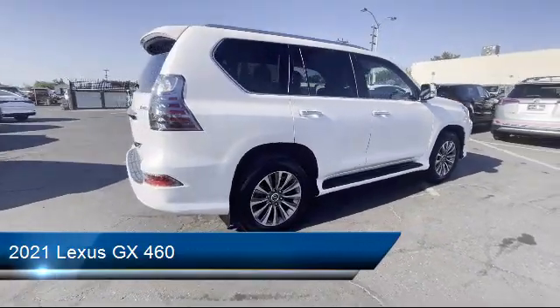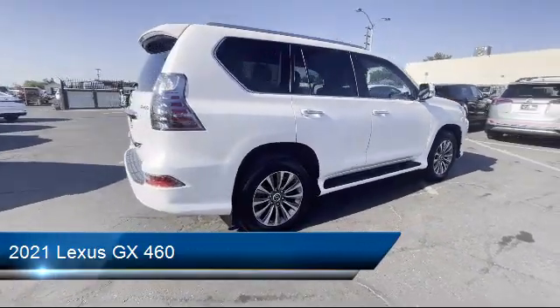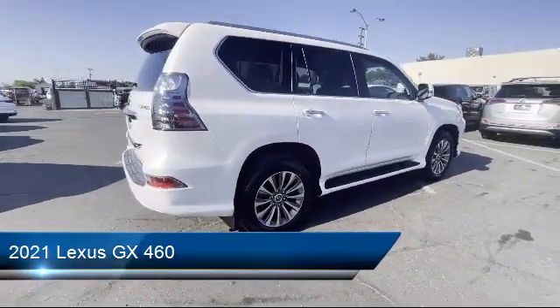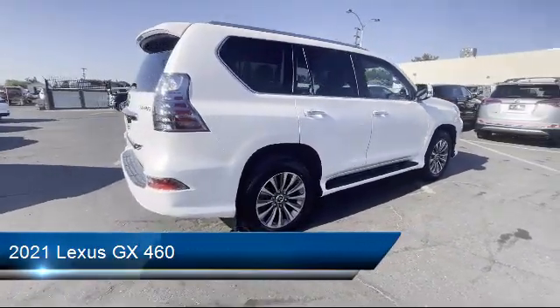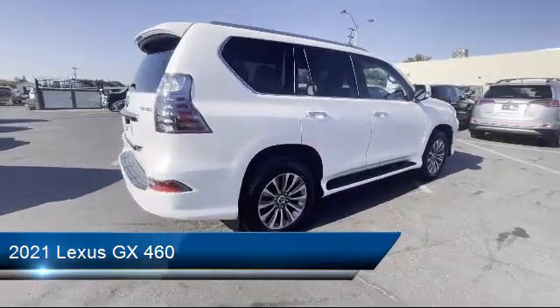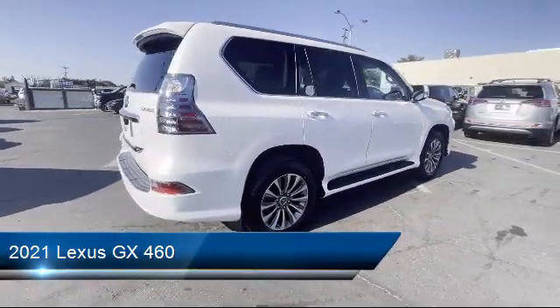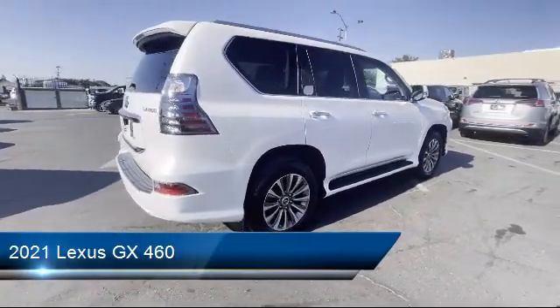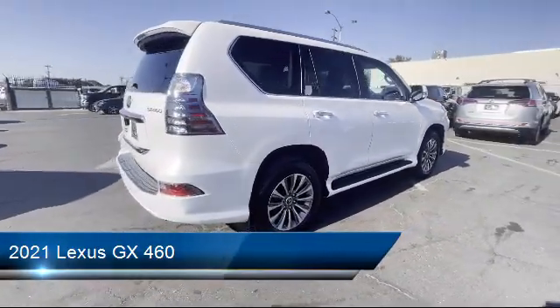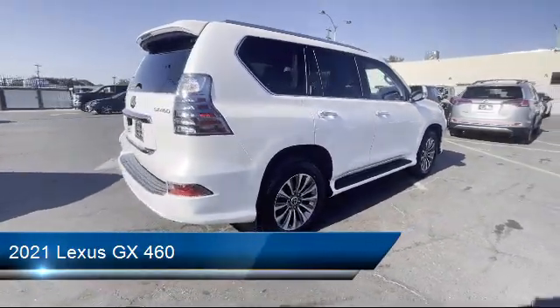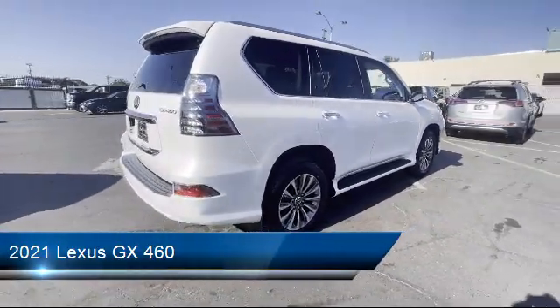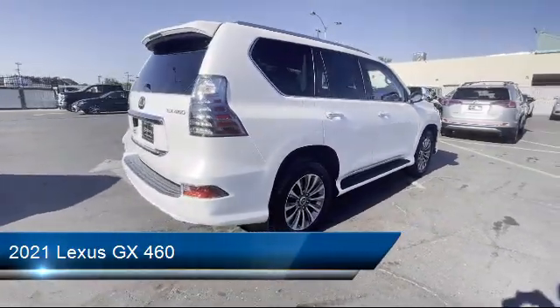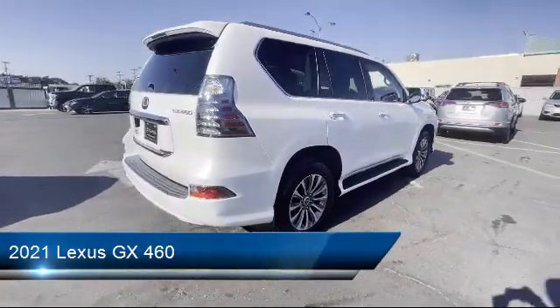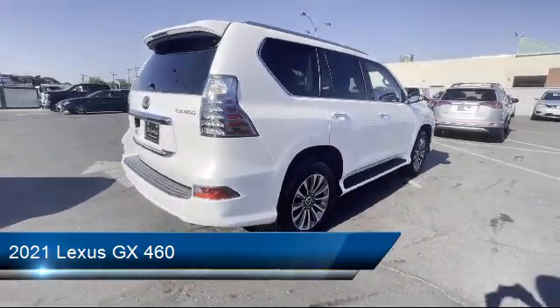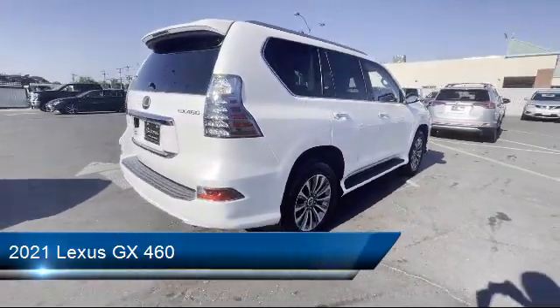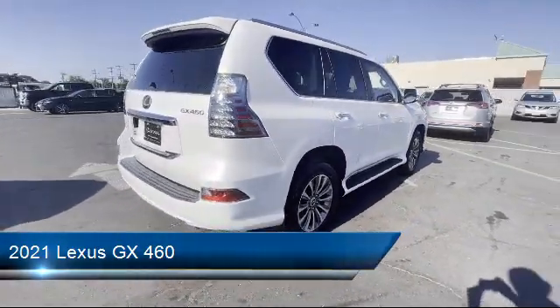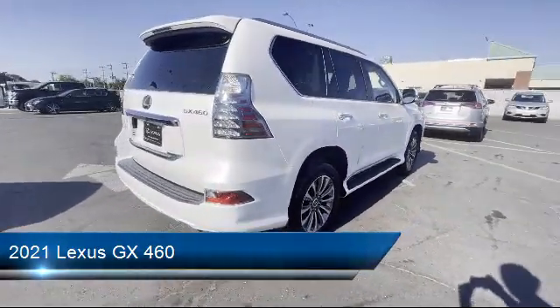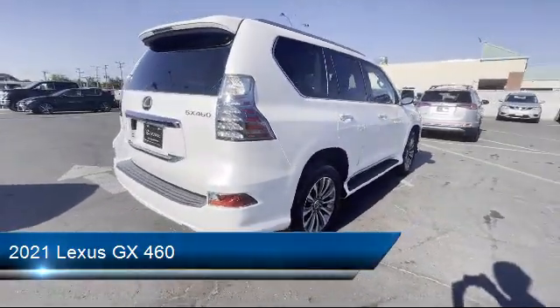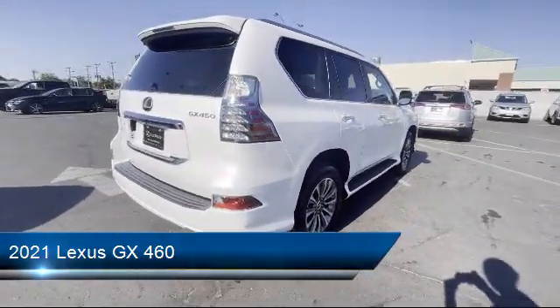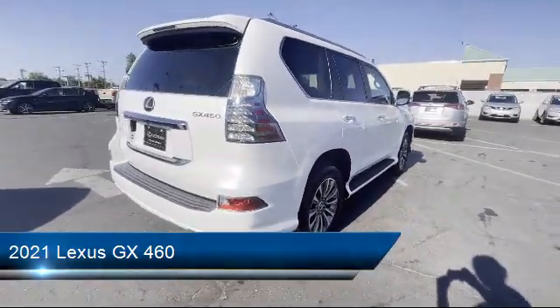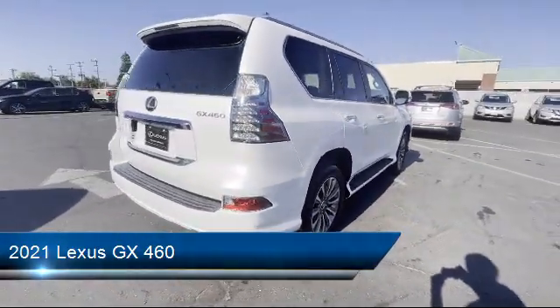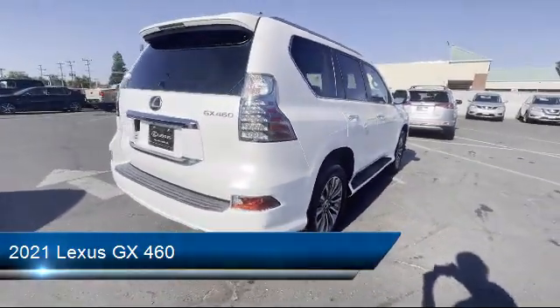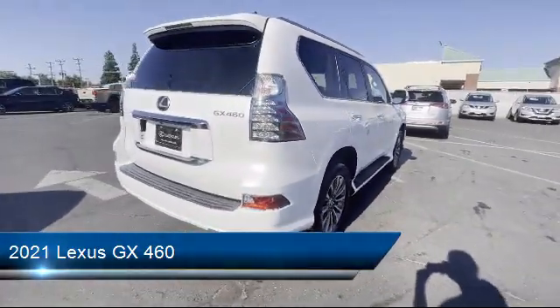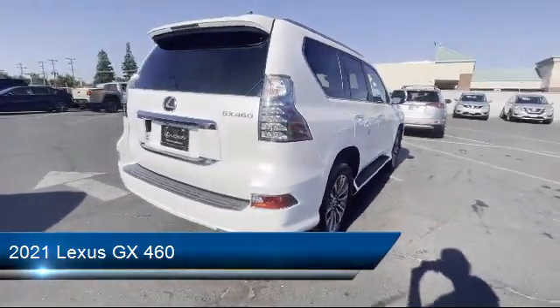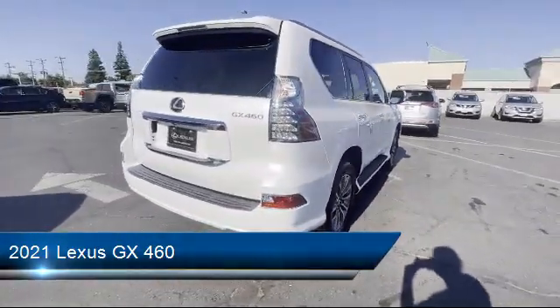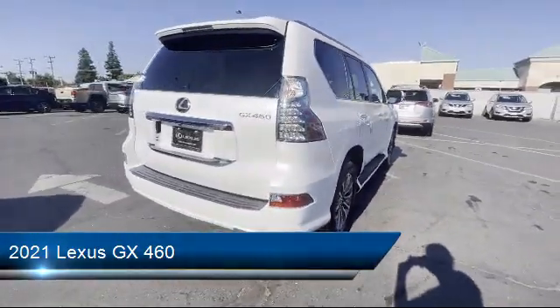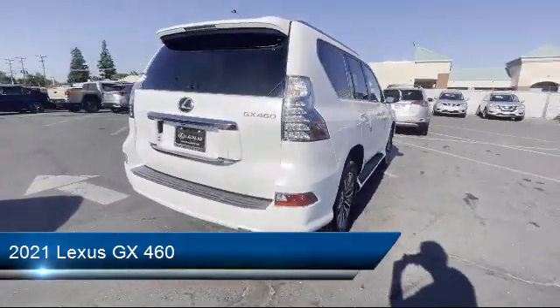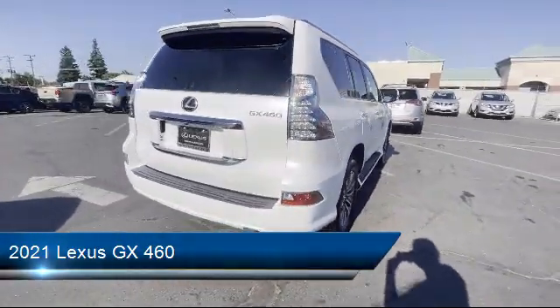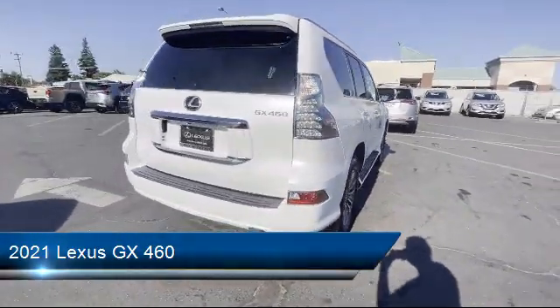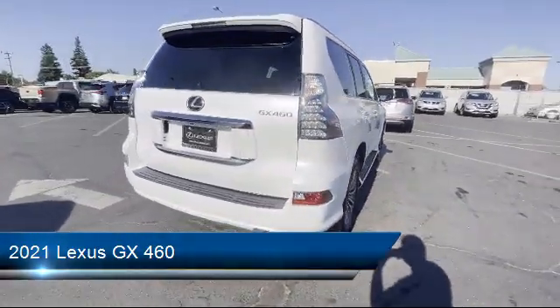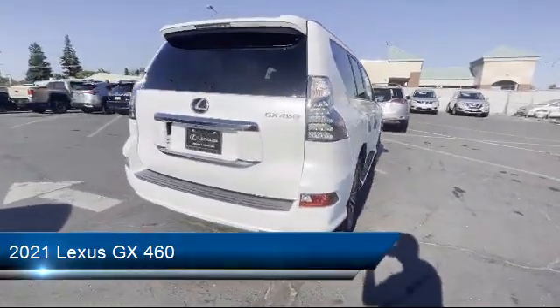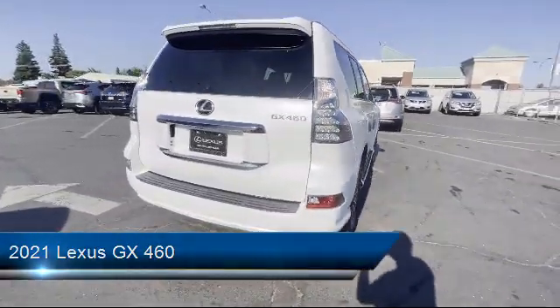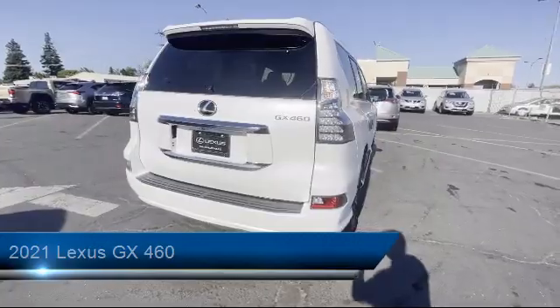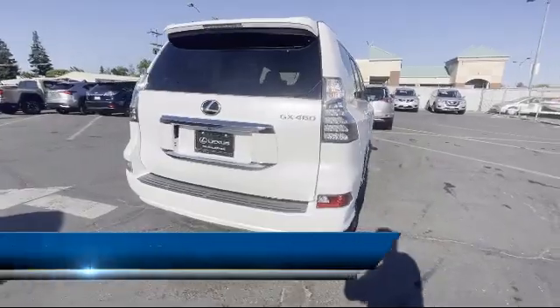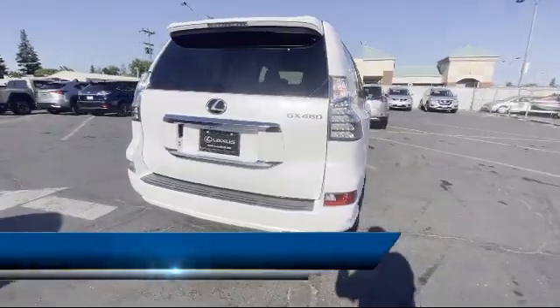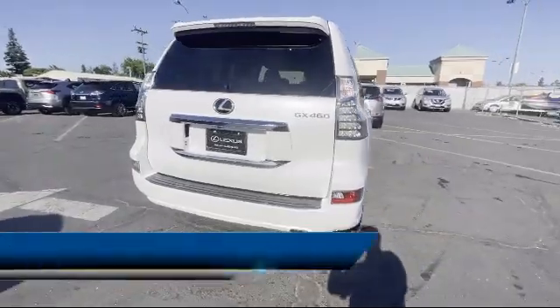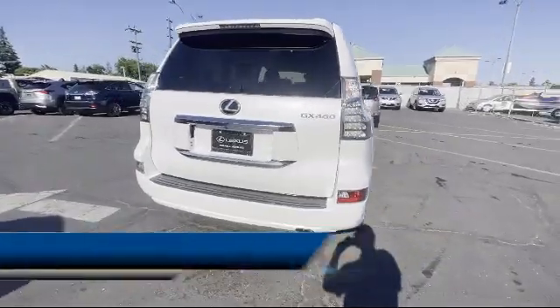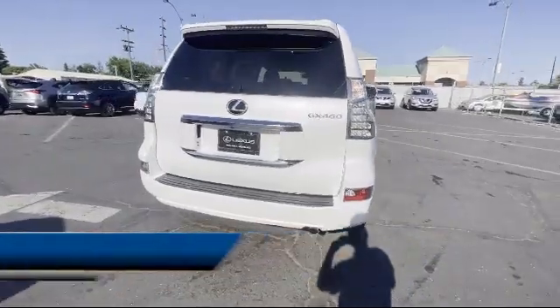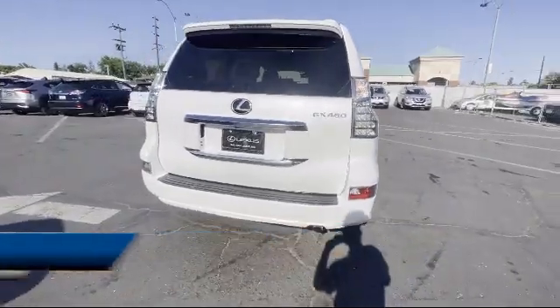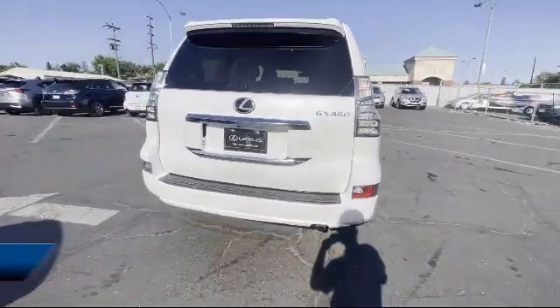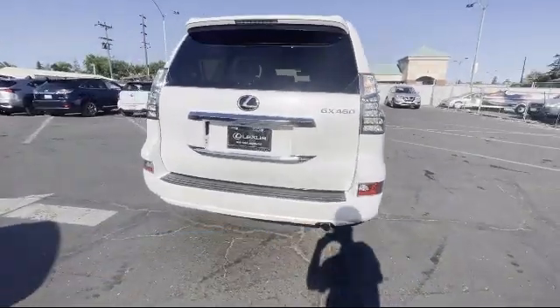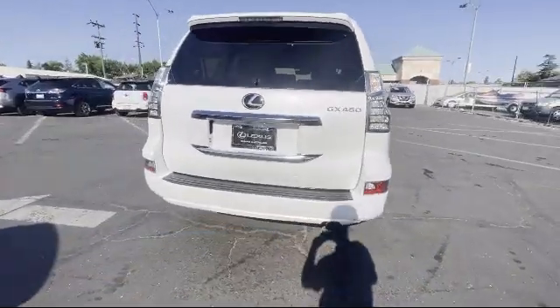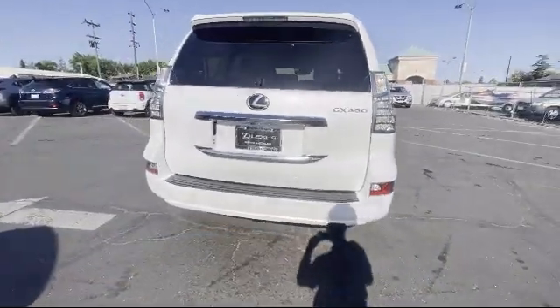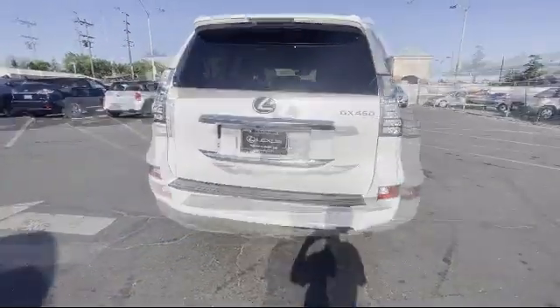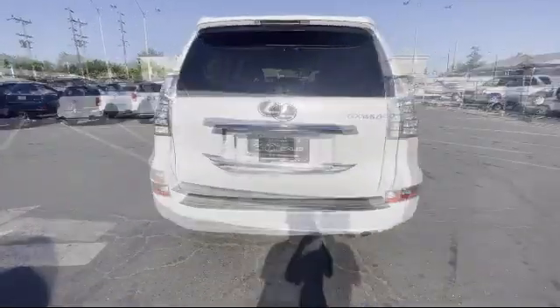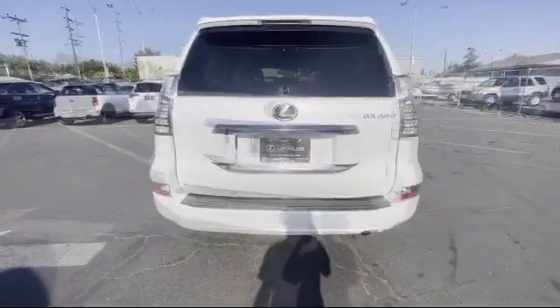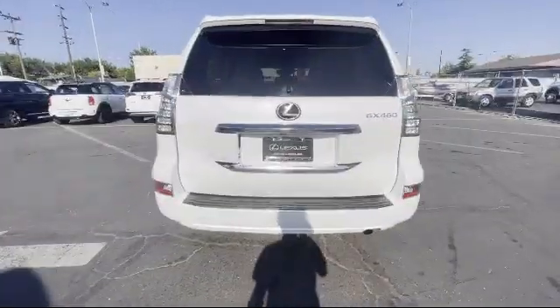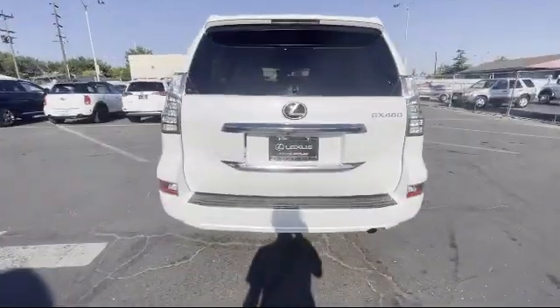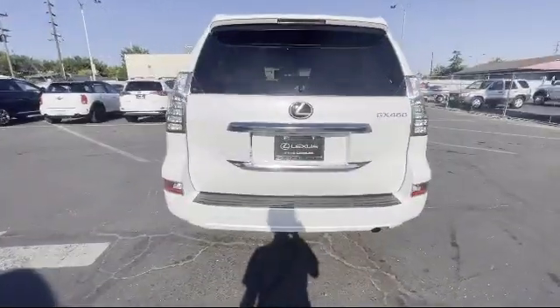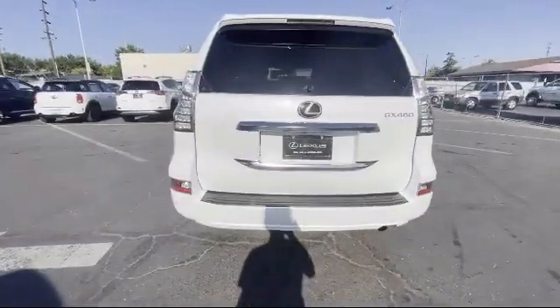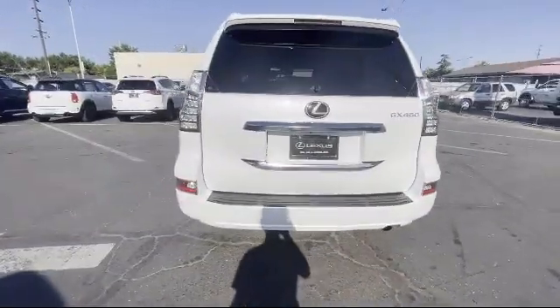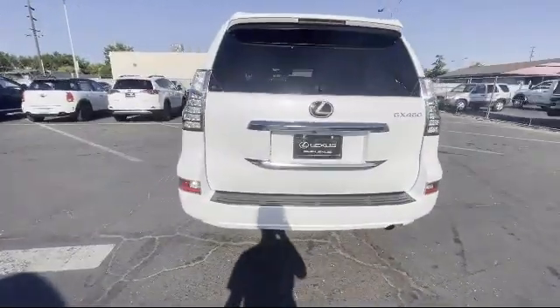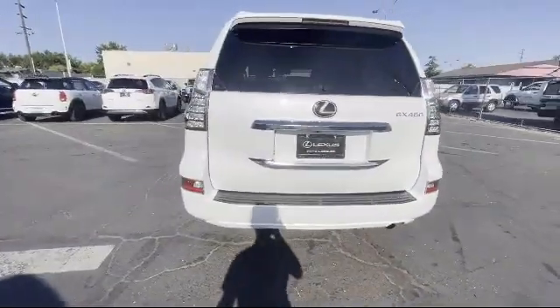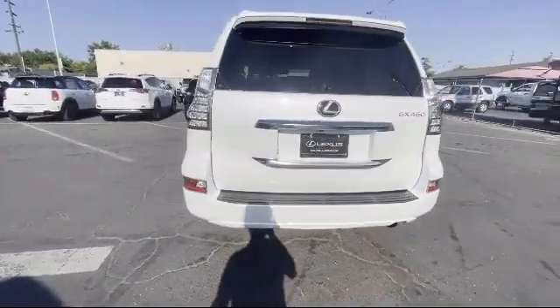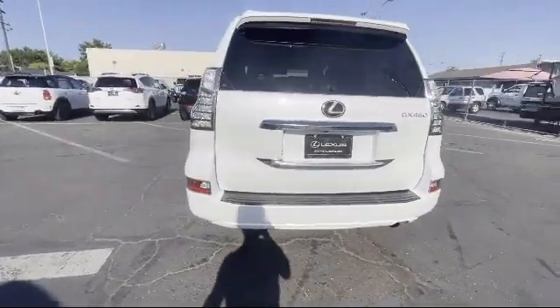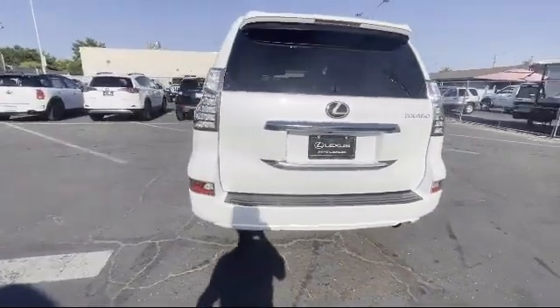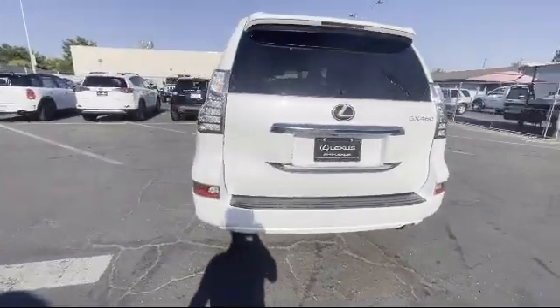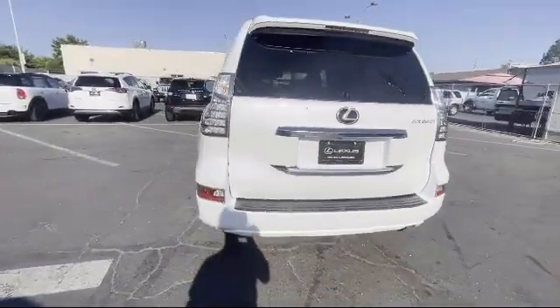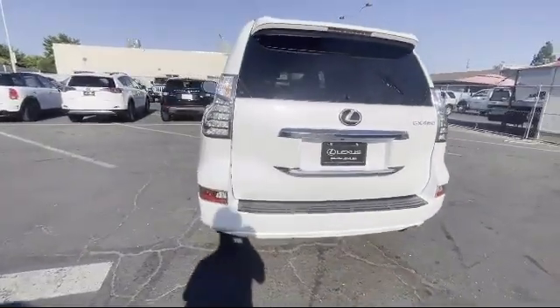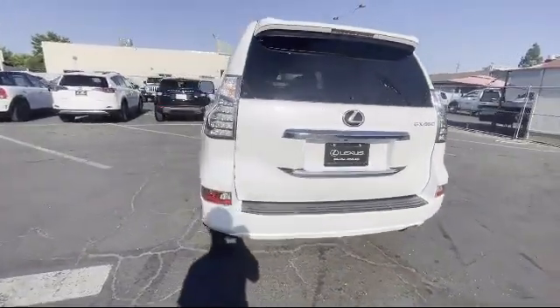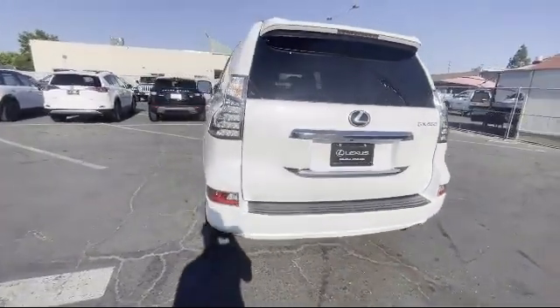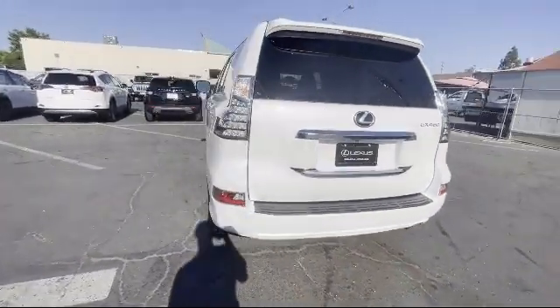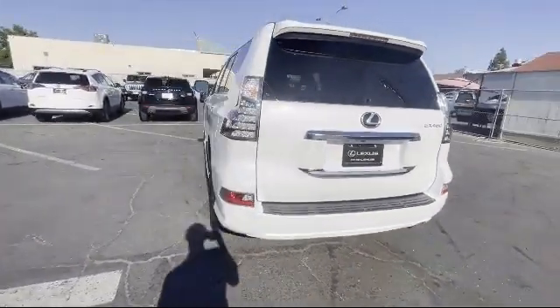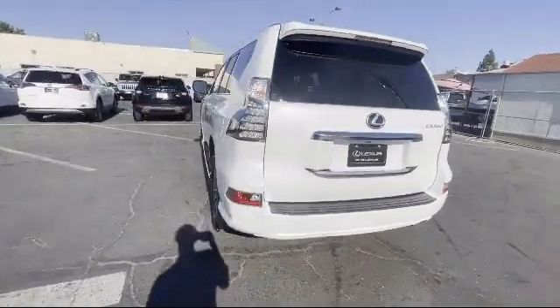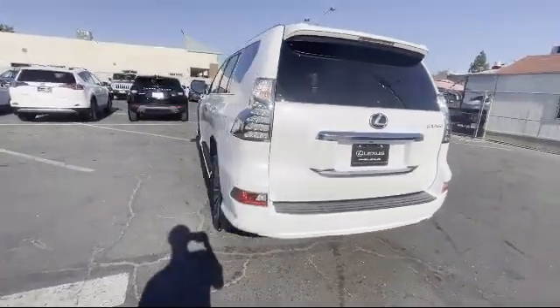It also features an electrochromatic rear view mirror, third row seating, blind spot monitor, rain sensitive windshield wipers, and has less than 5,000 miles on the odometer.